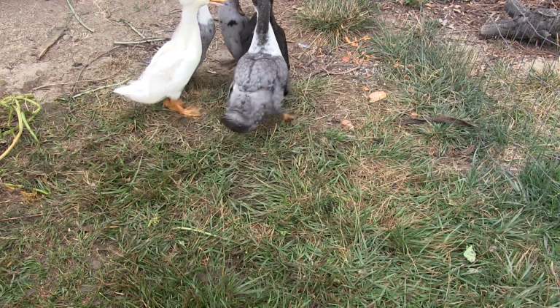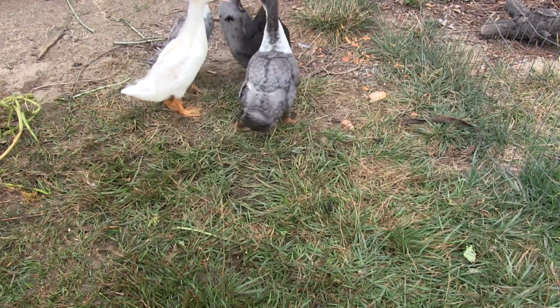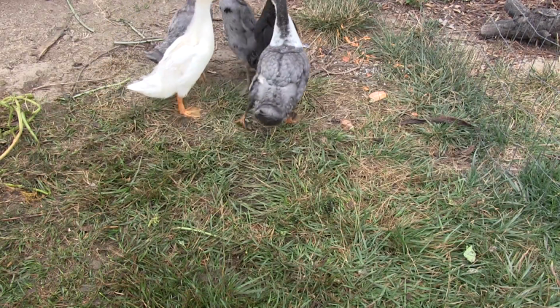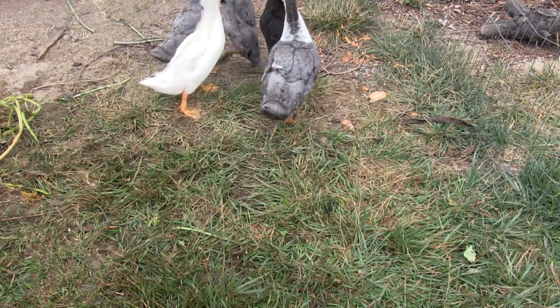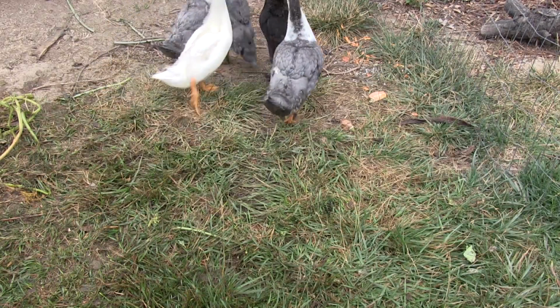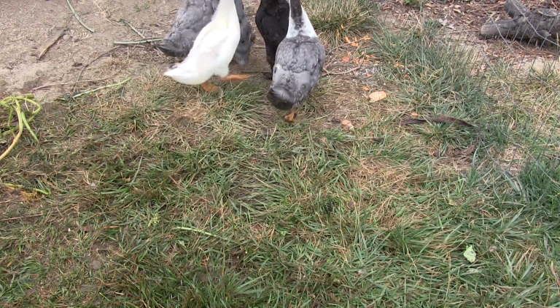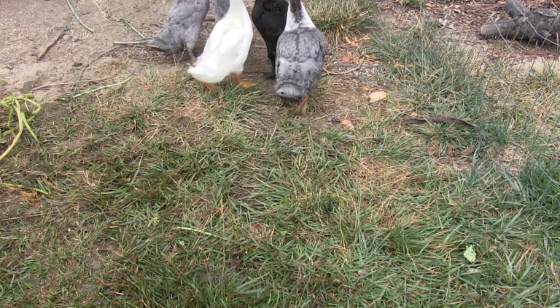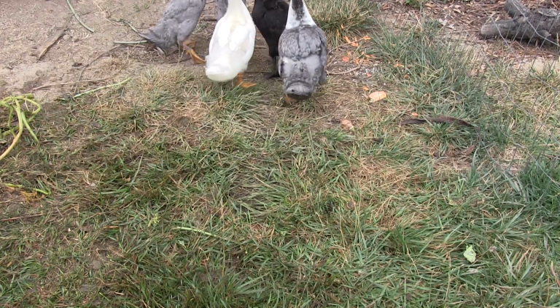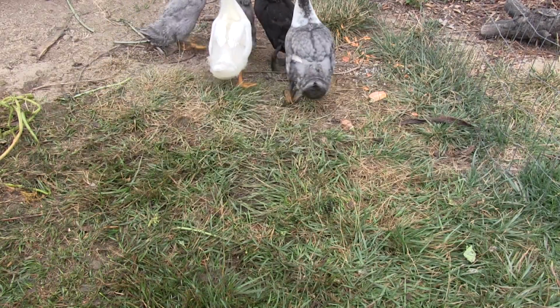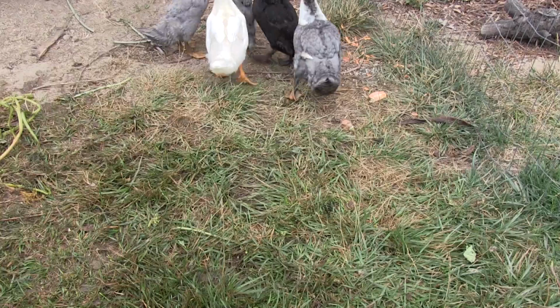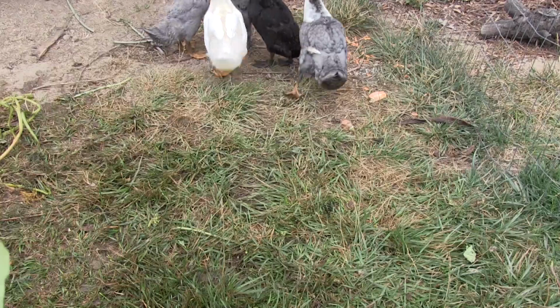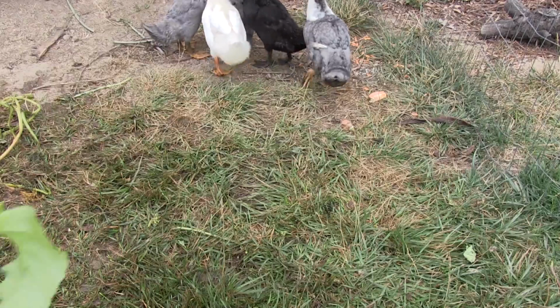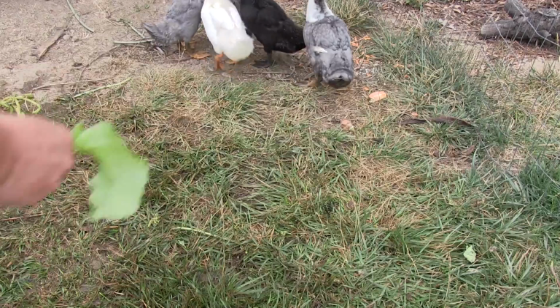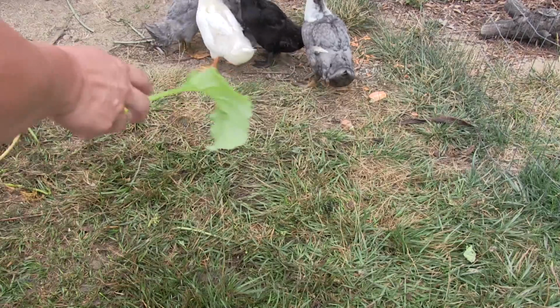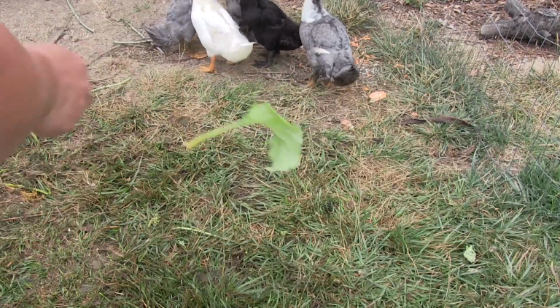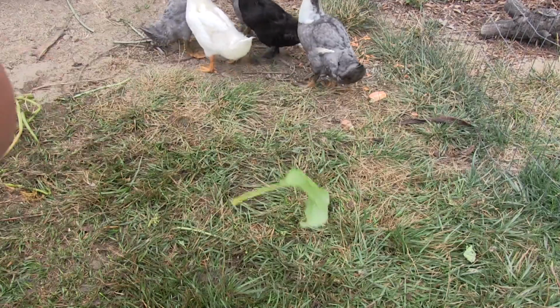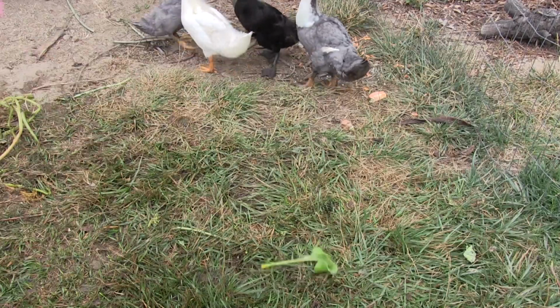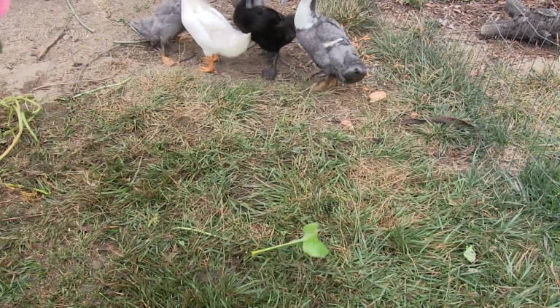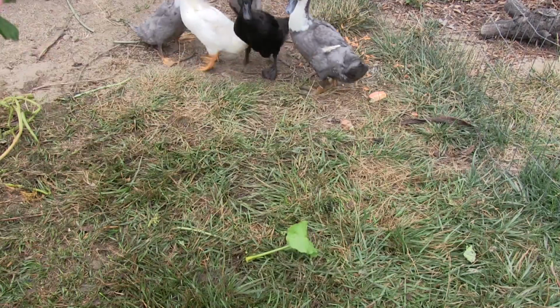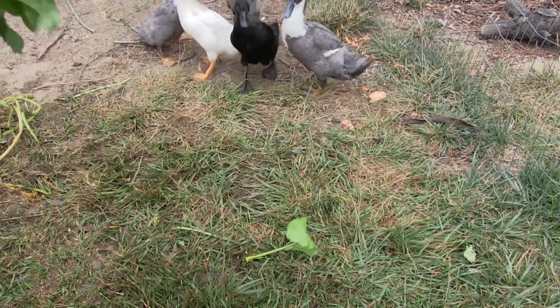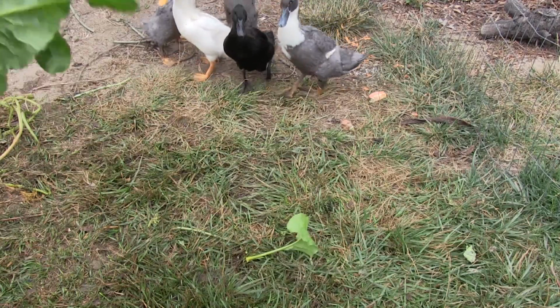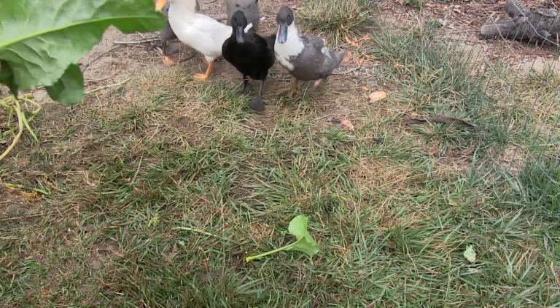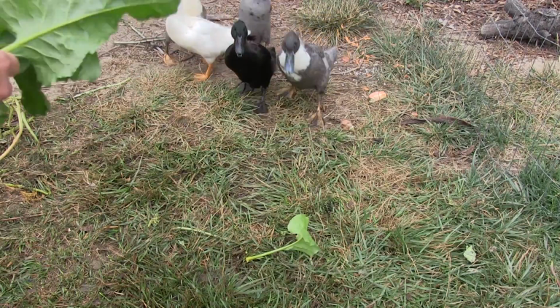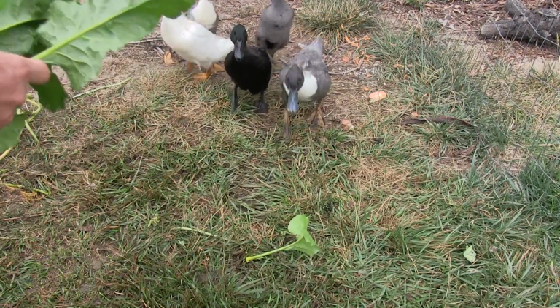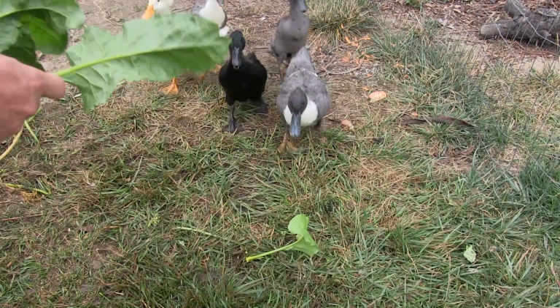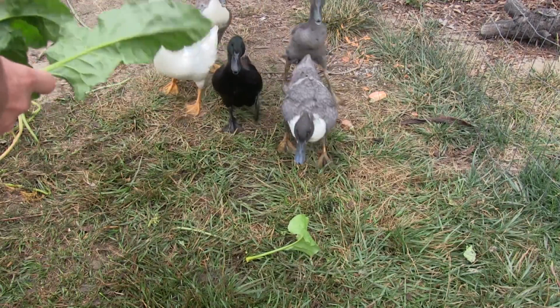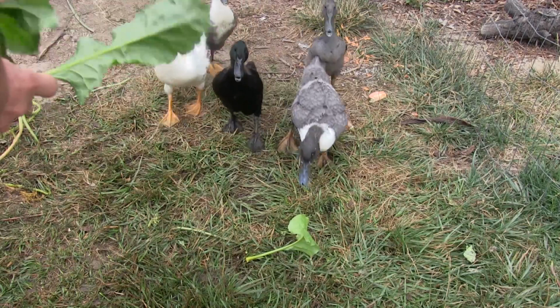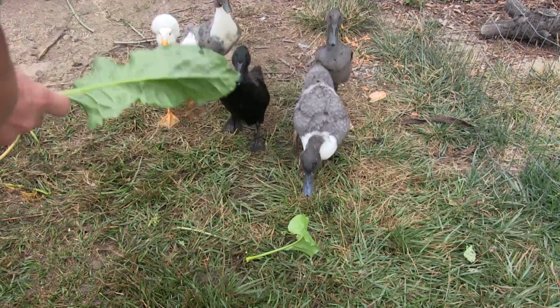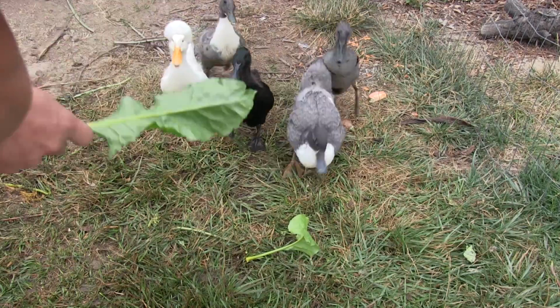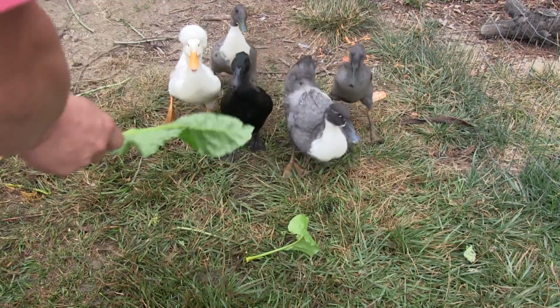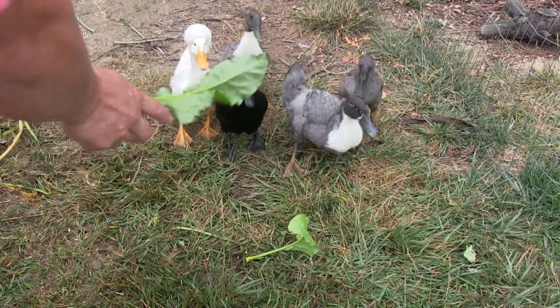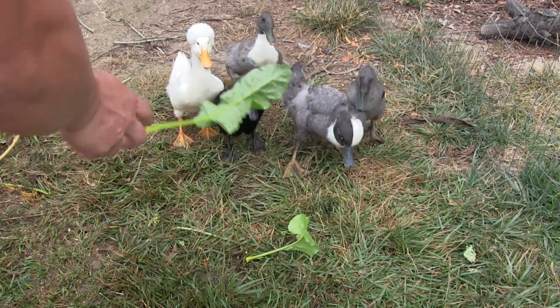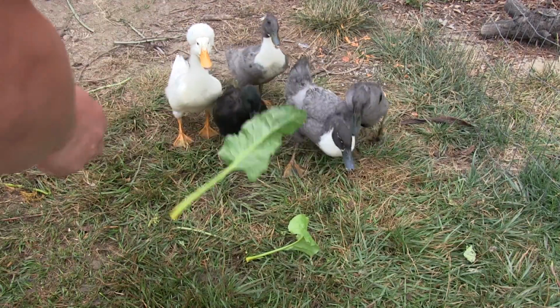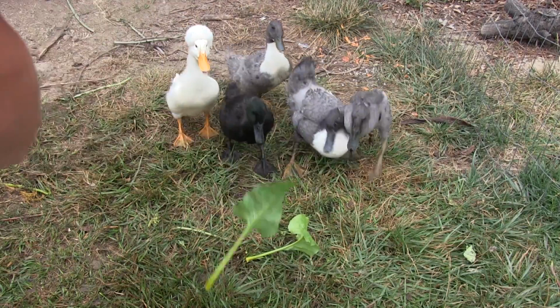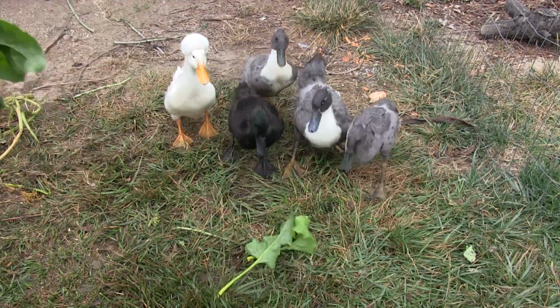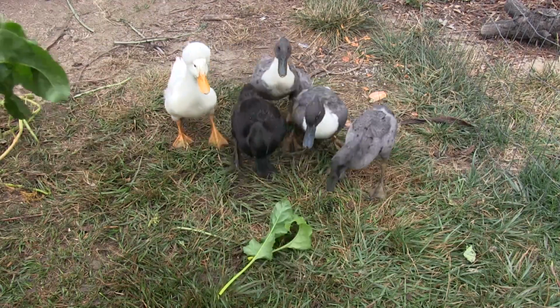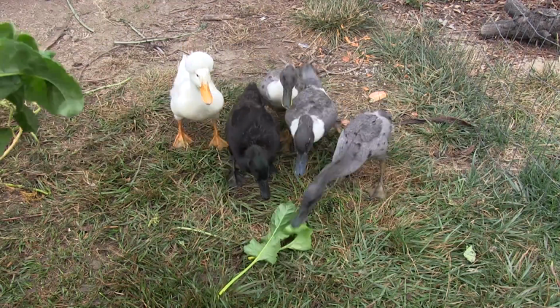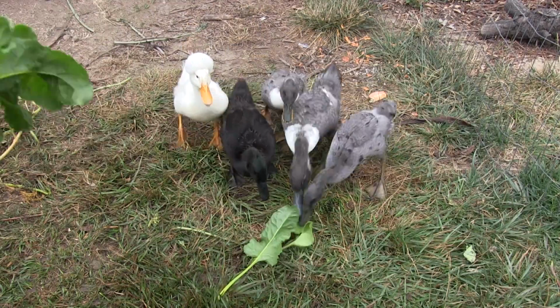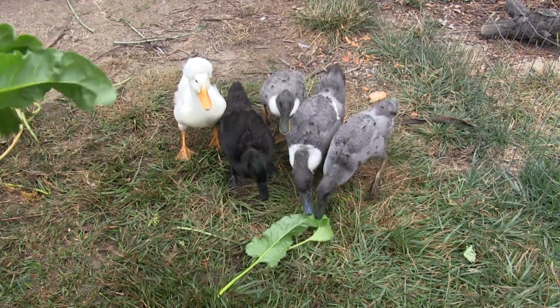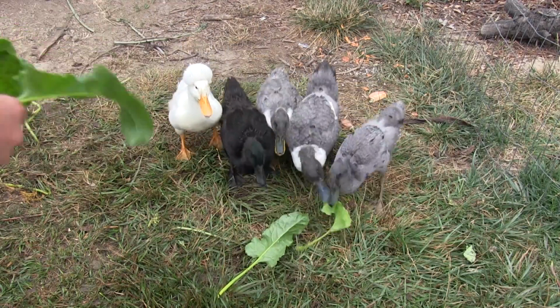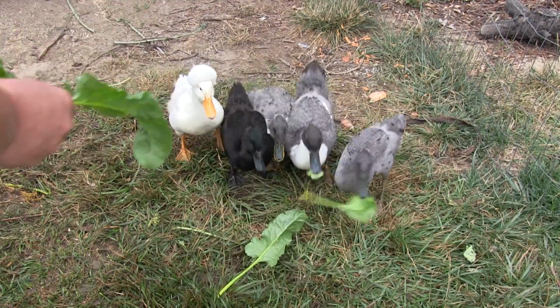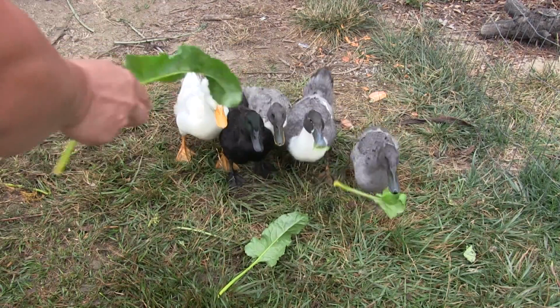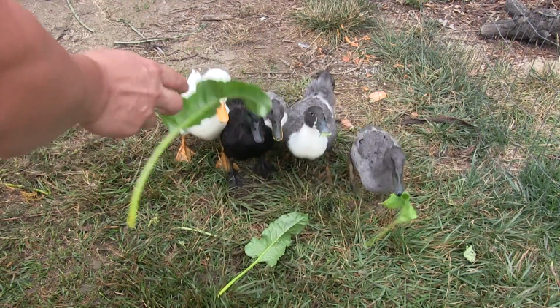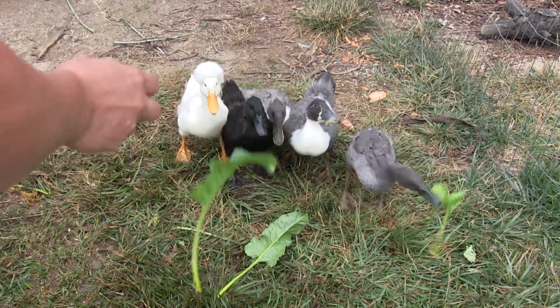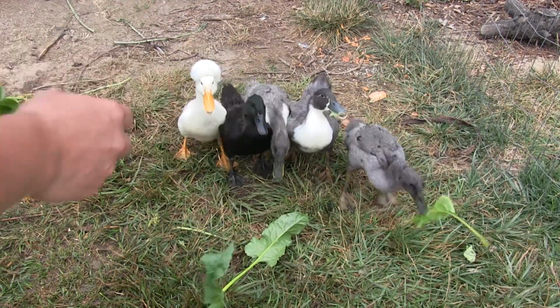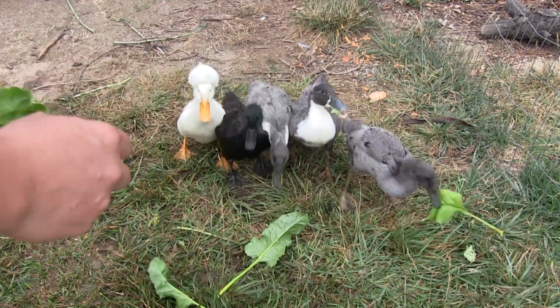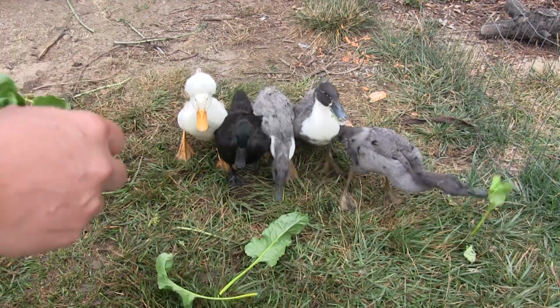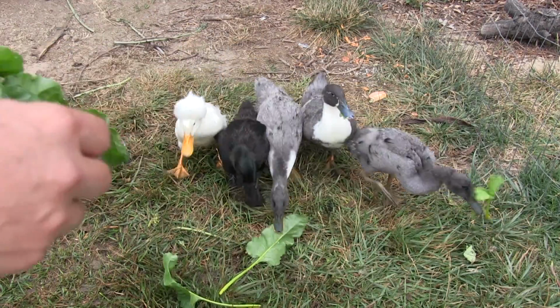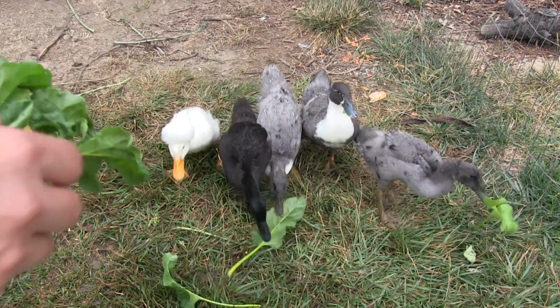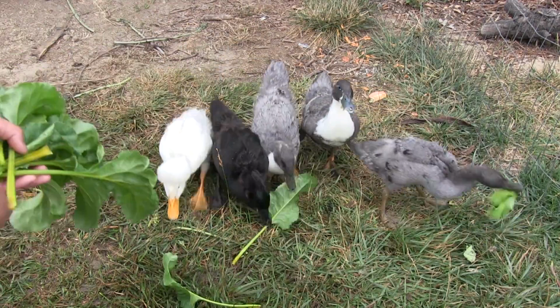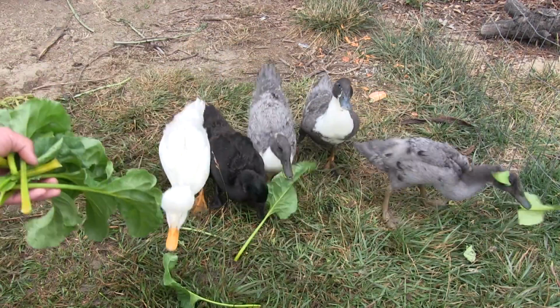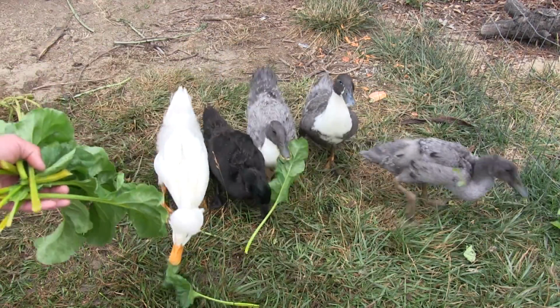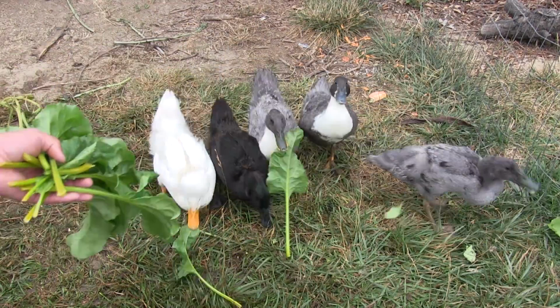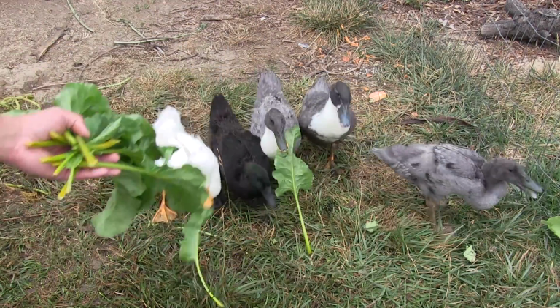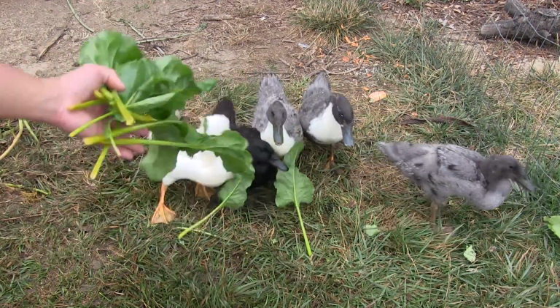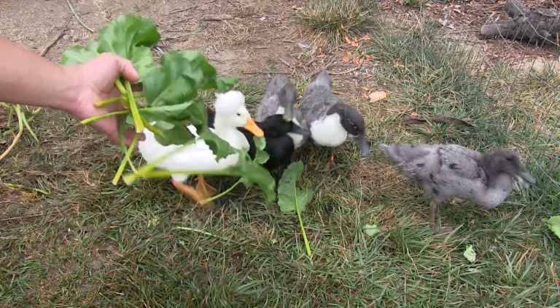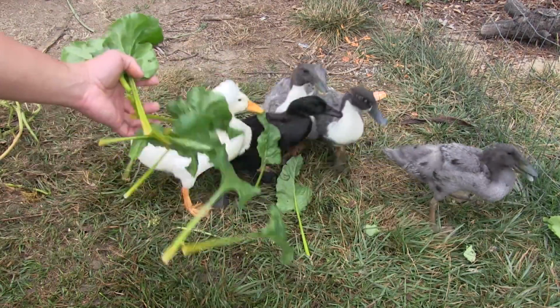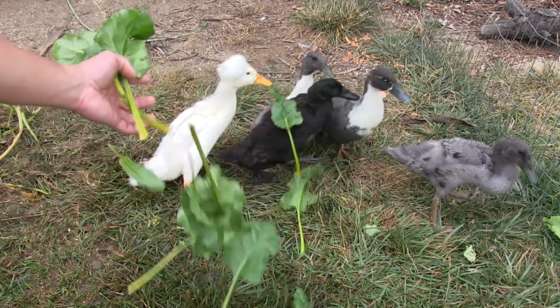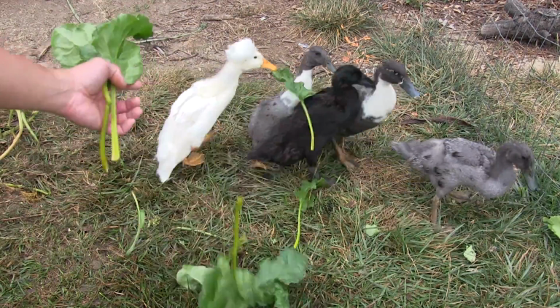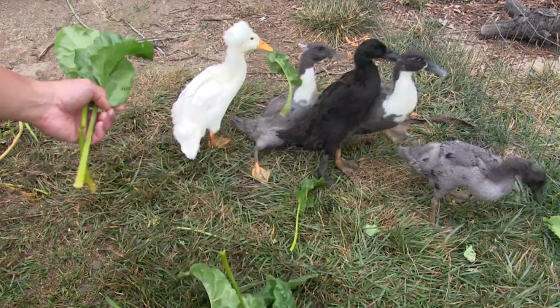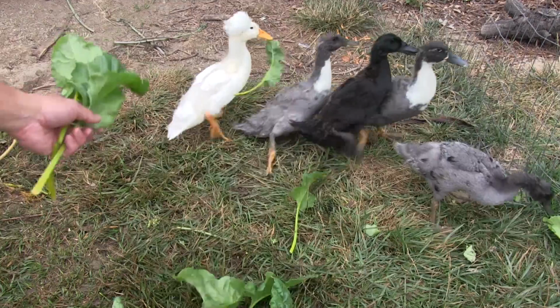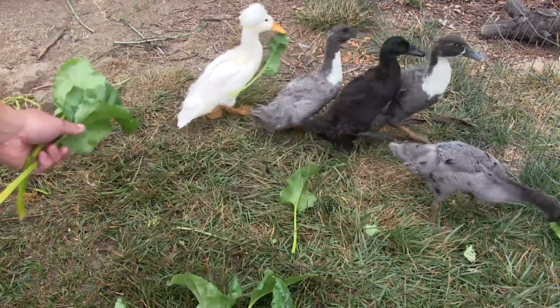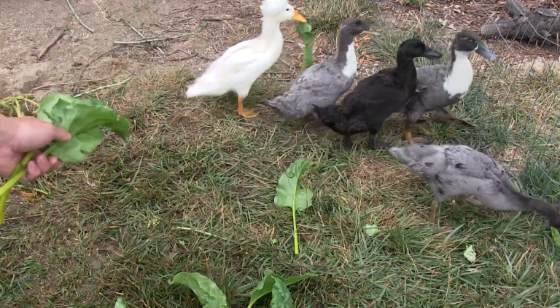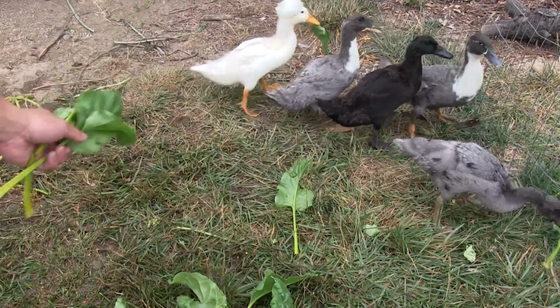You guys love chard — how do you feel about golden beet? Same family, so it should be tasty.